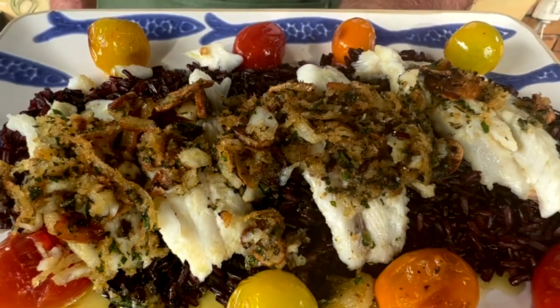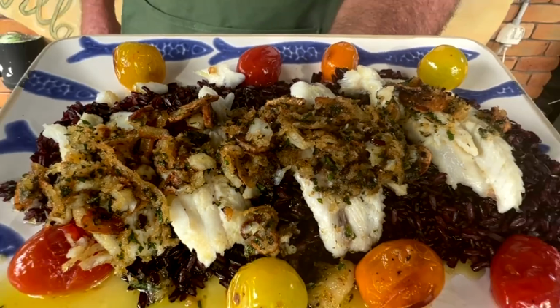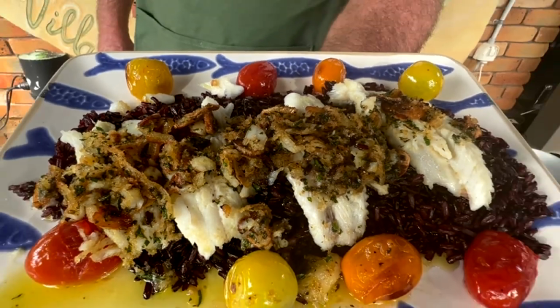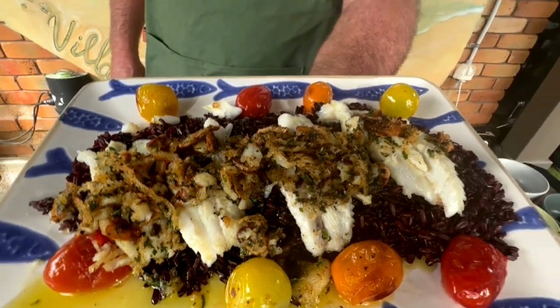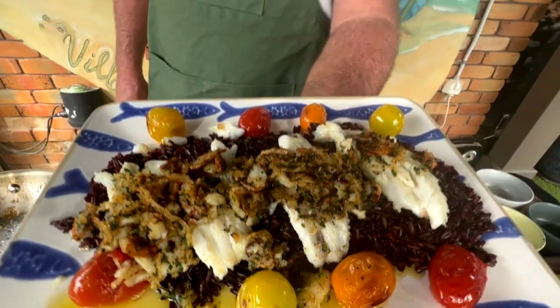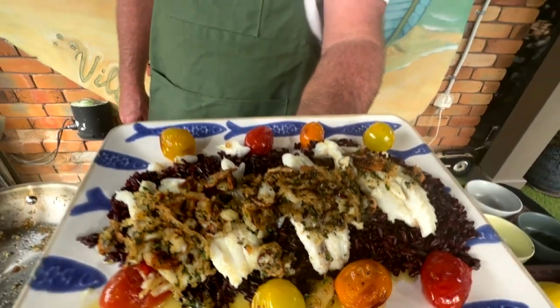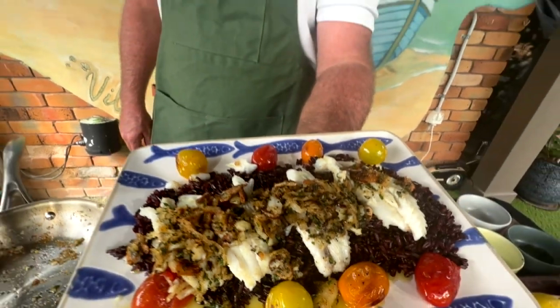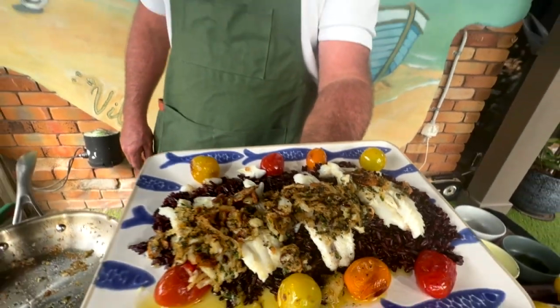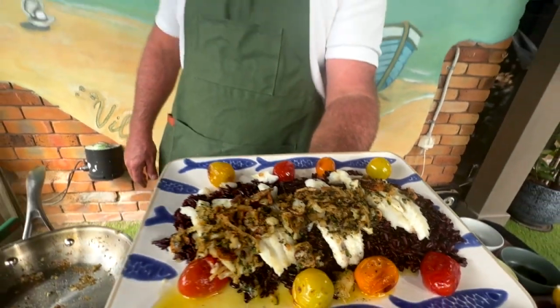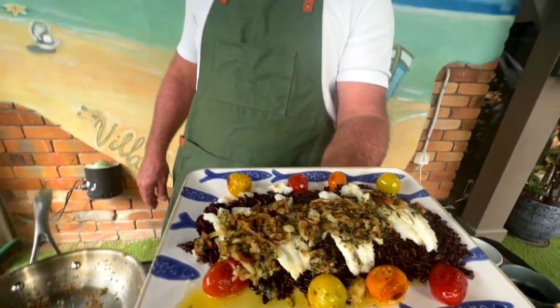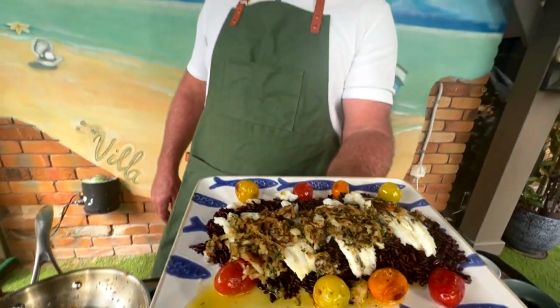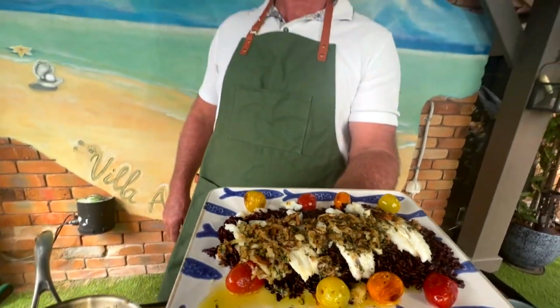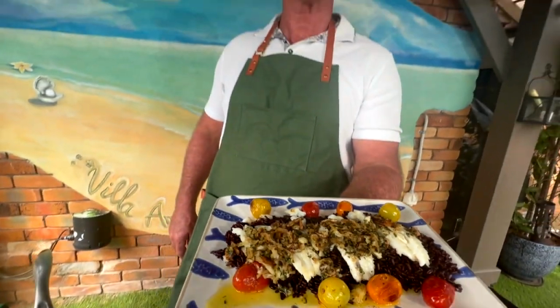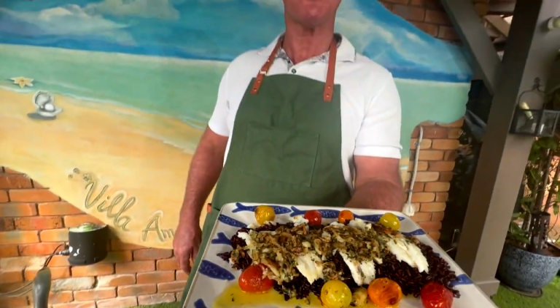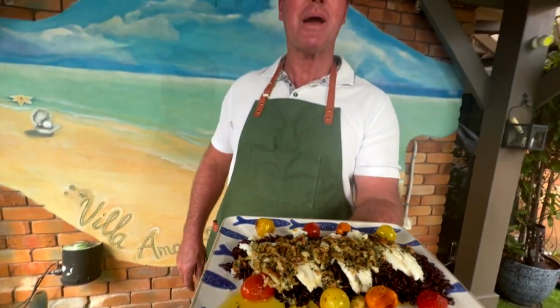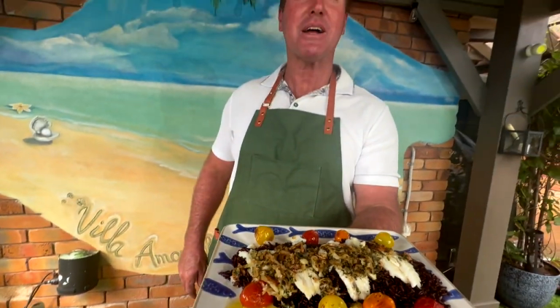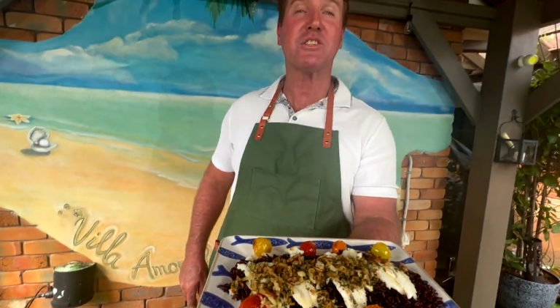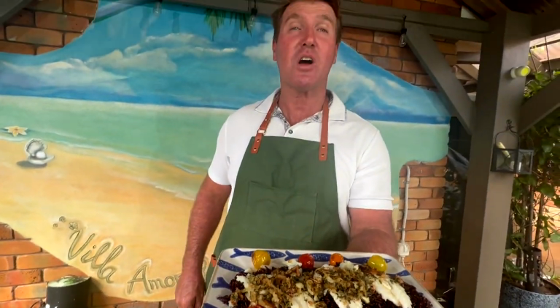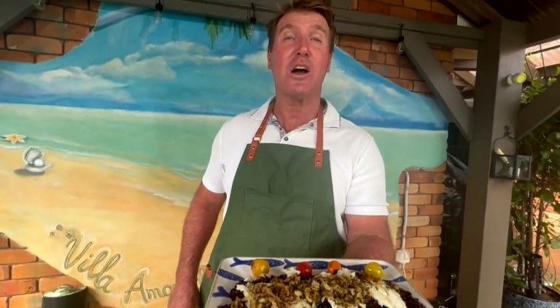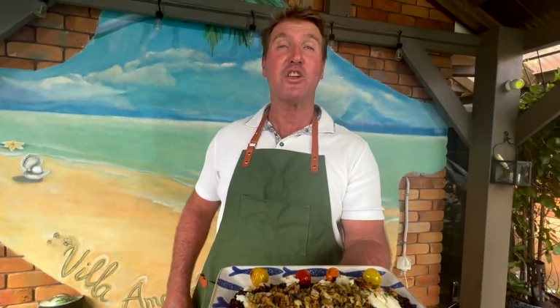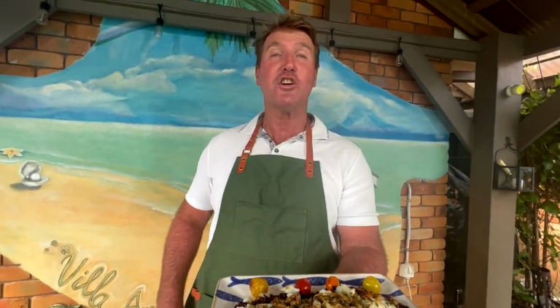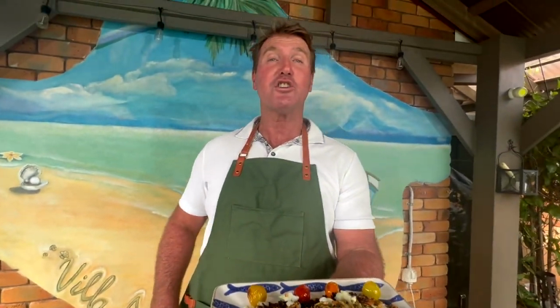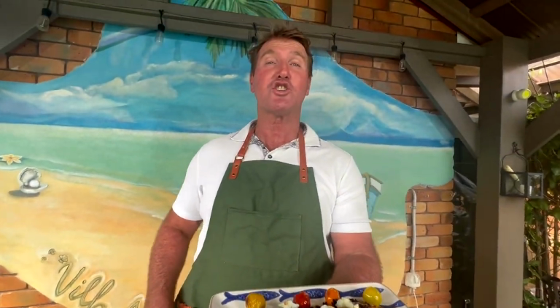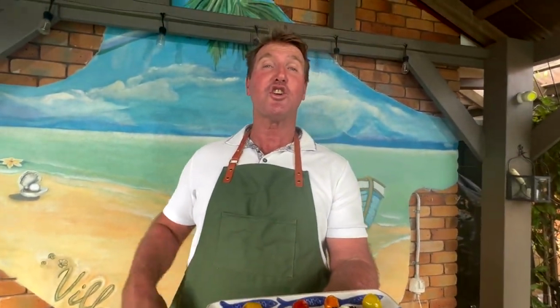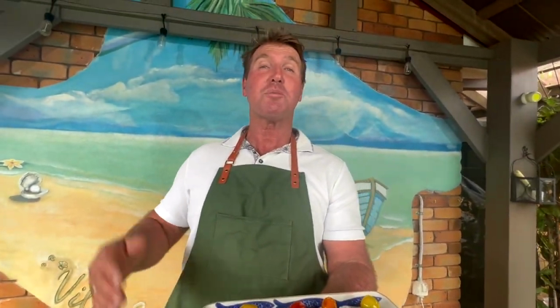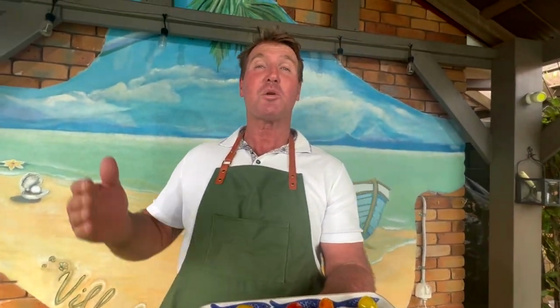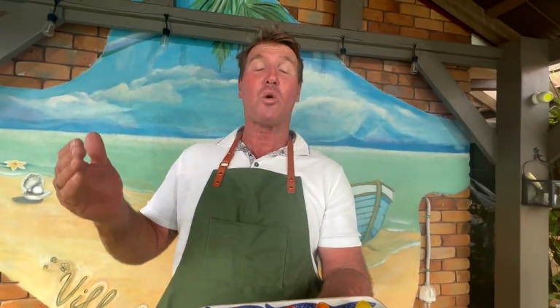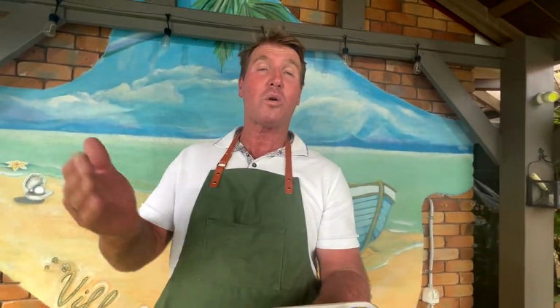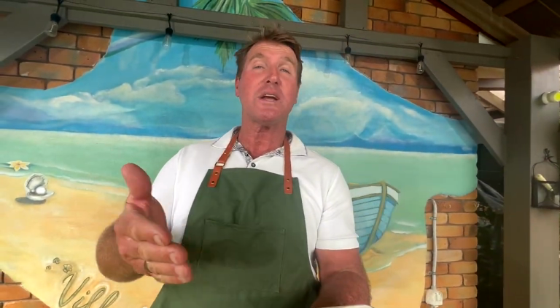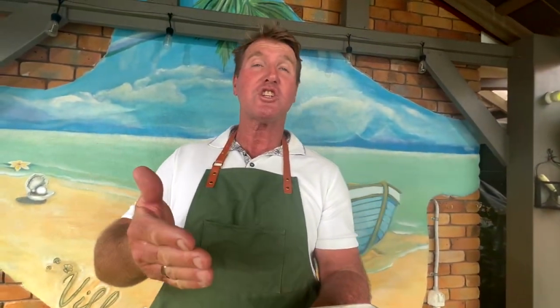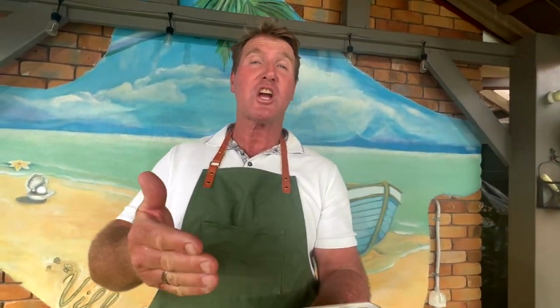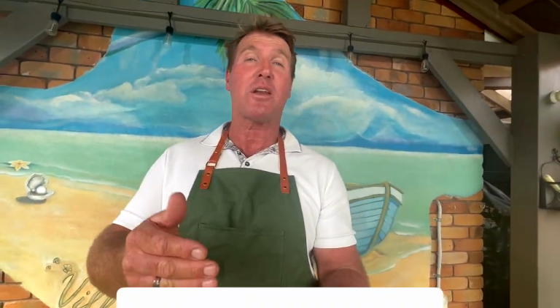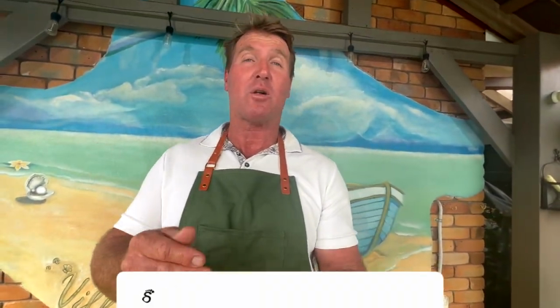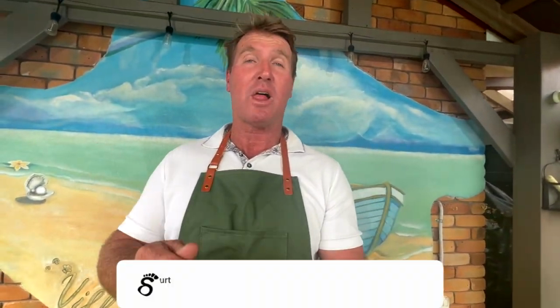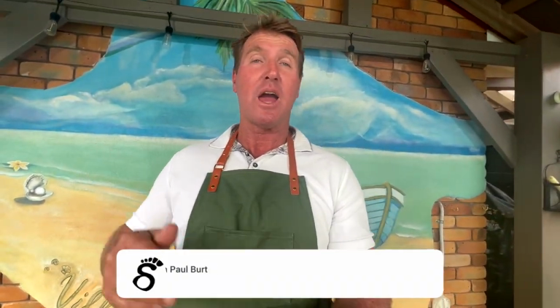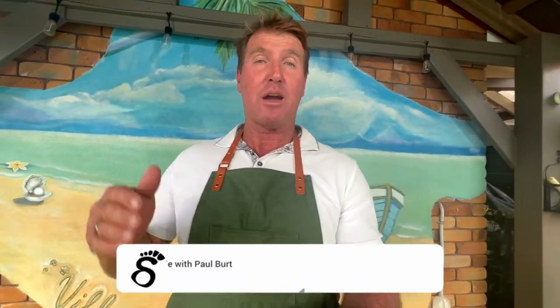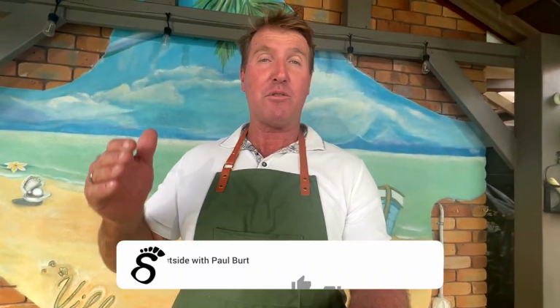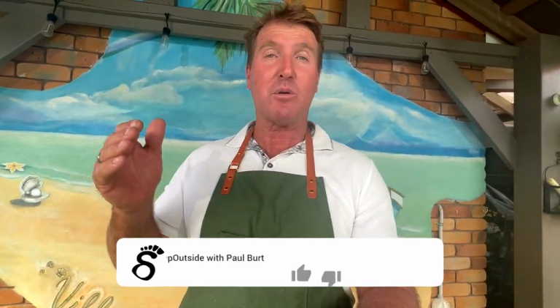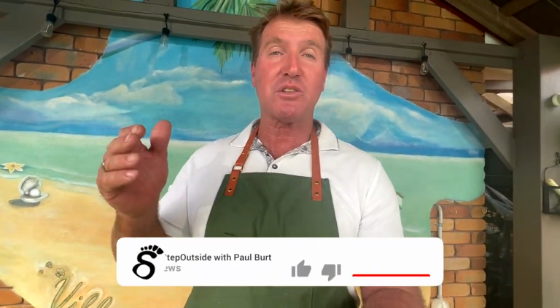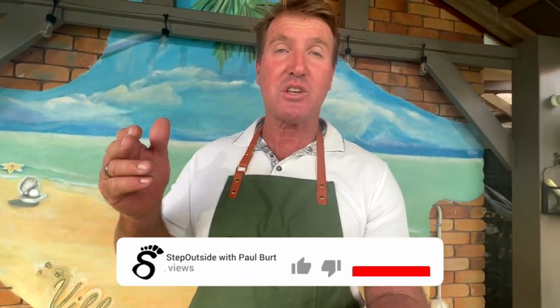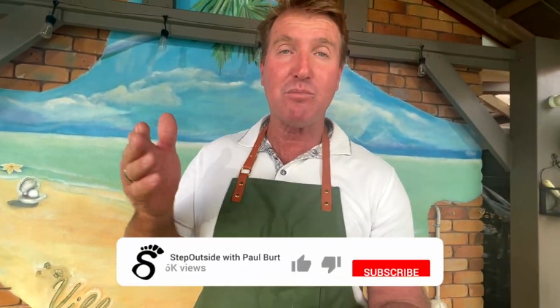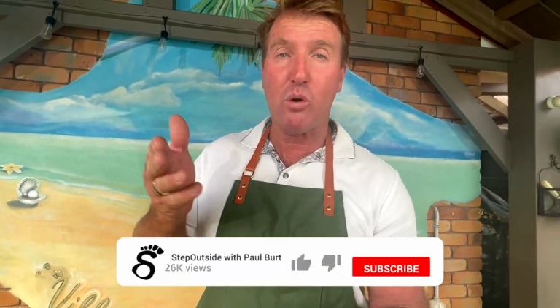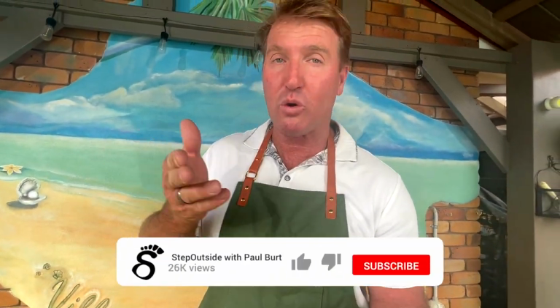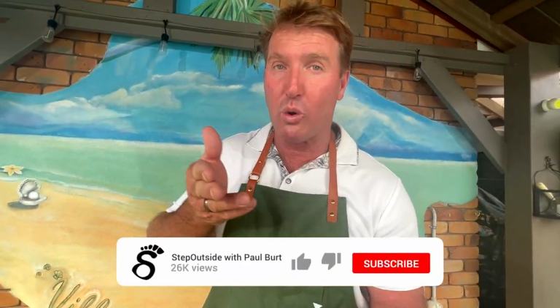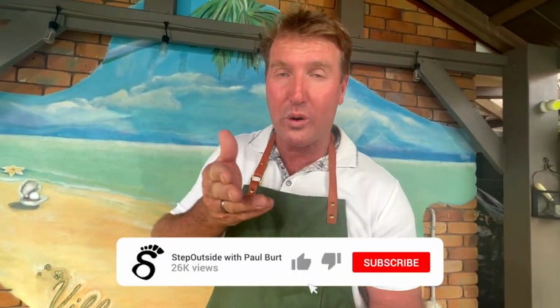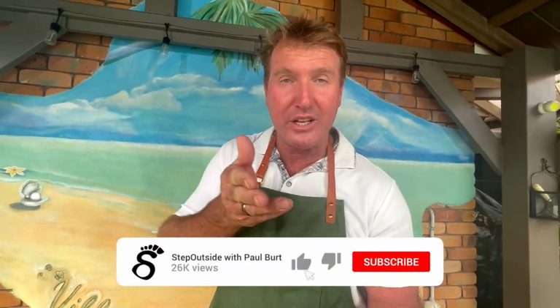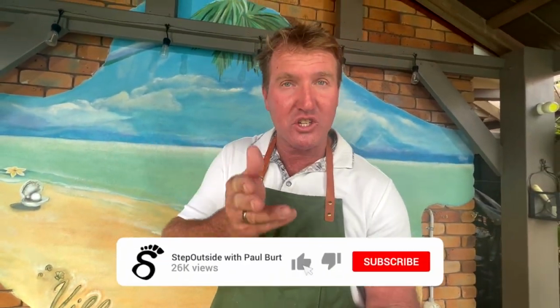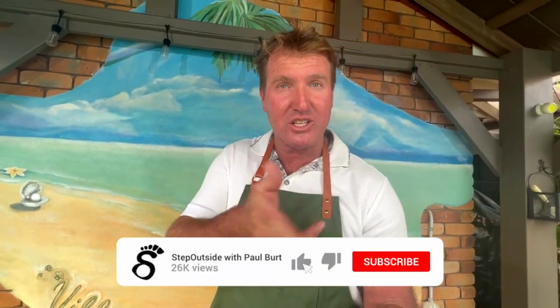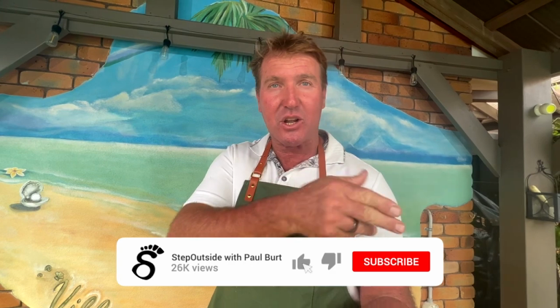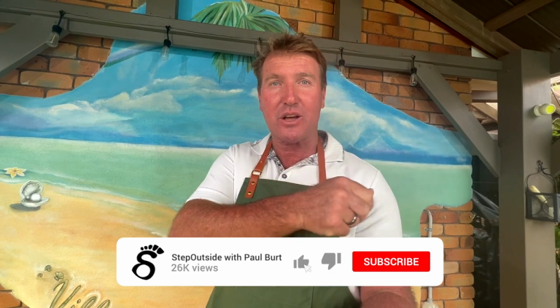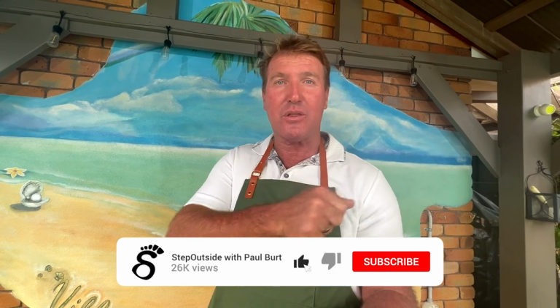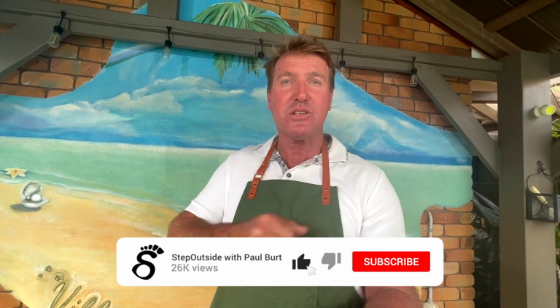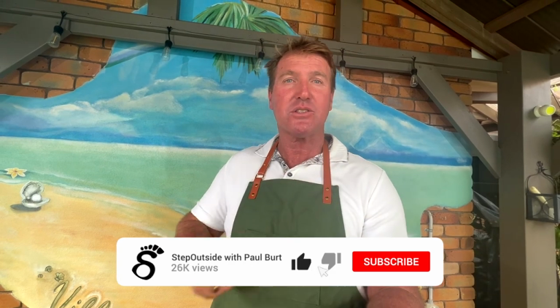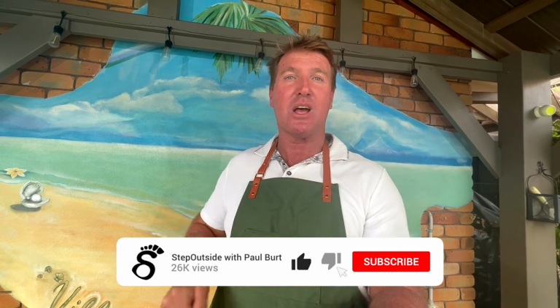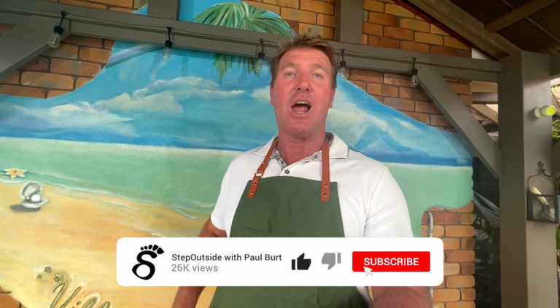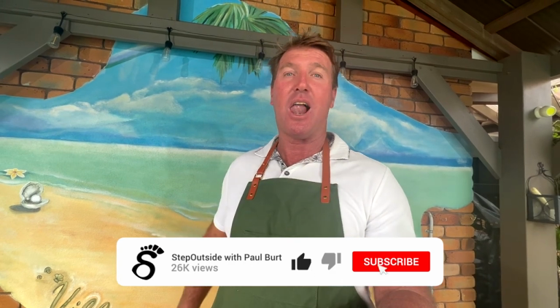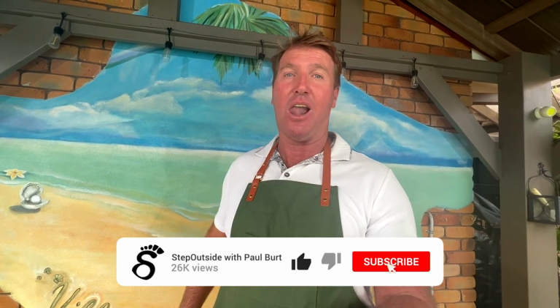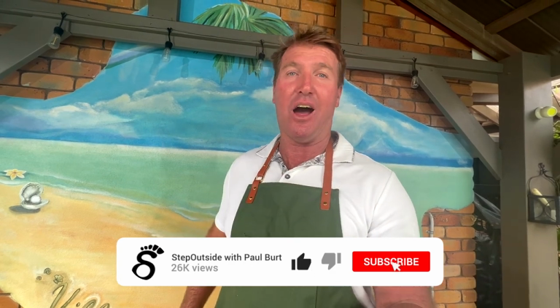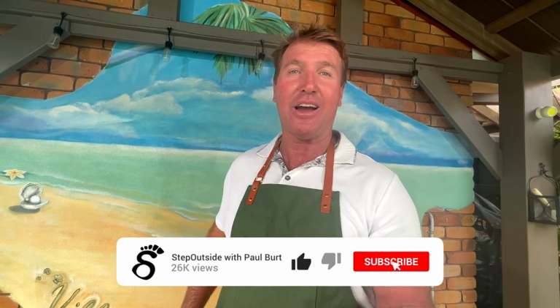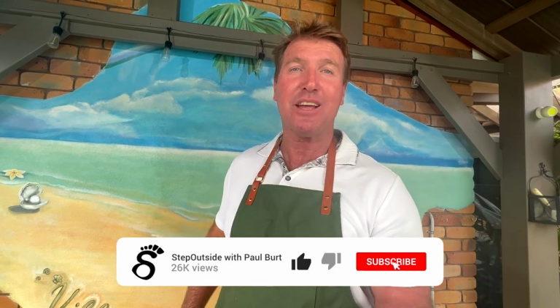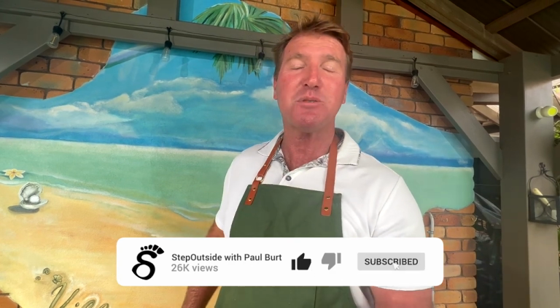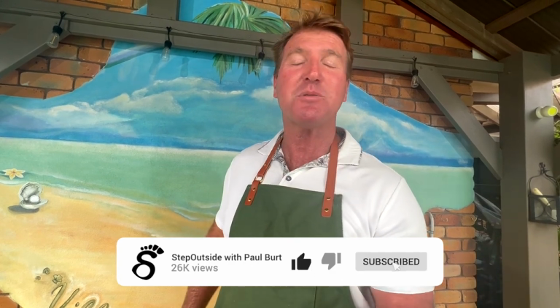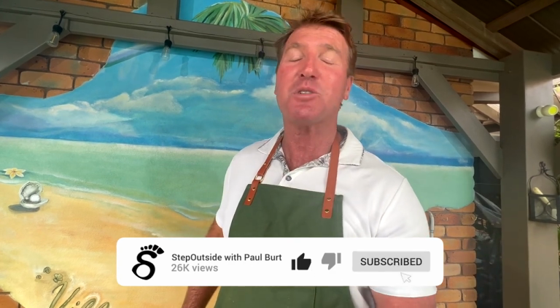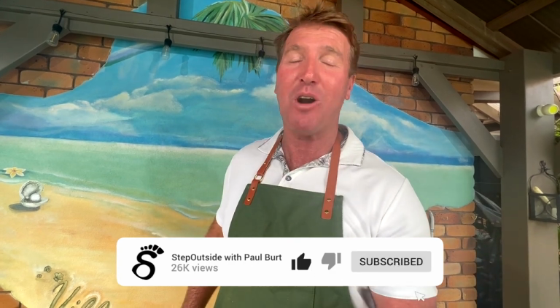Hey team, welcome to the Step Outside YouTube cooking channel. If you want to see more cooking just like this, like and subscribe.